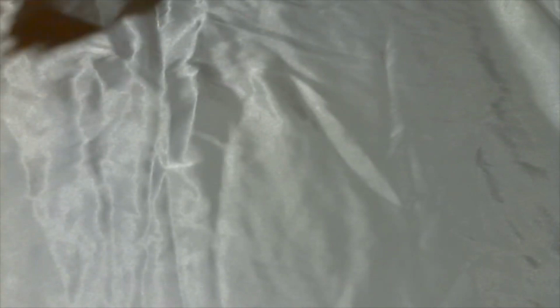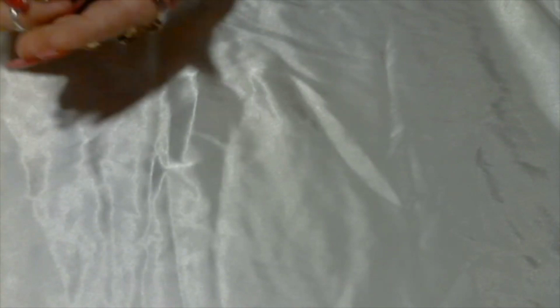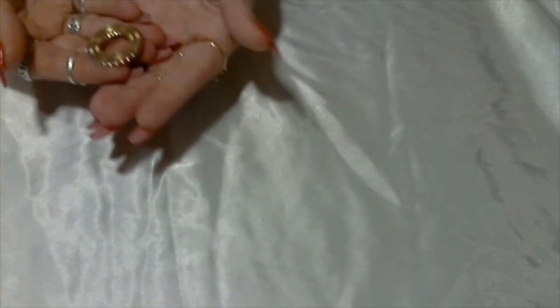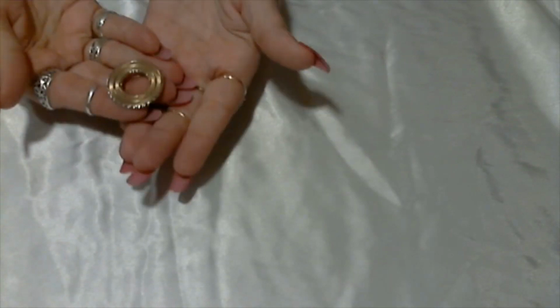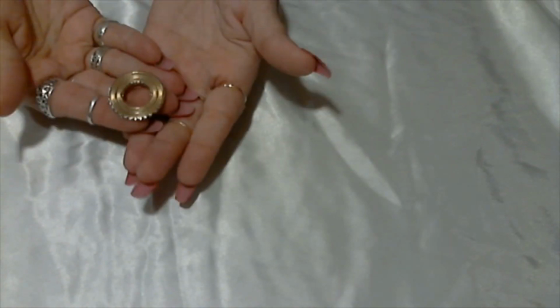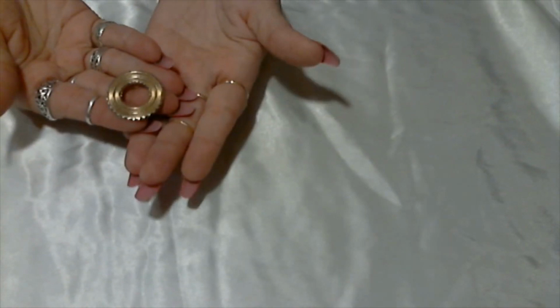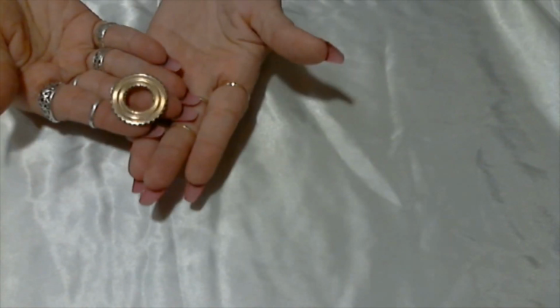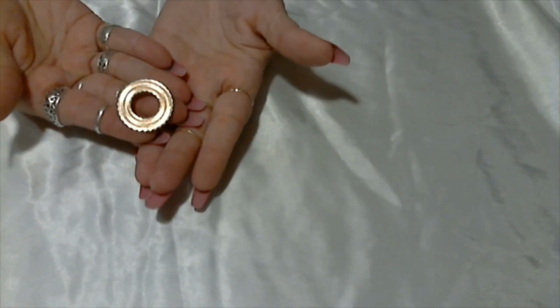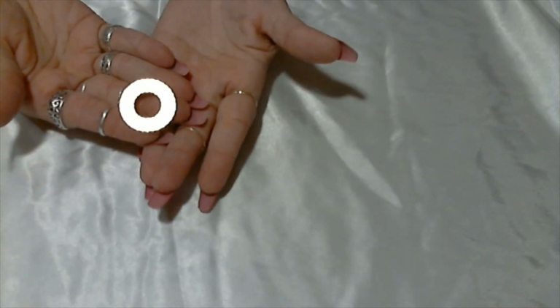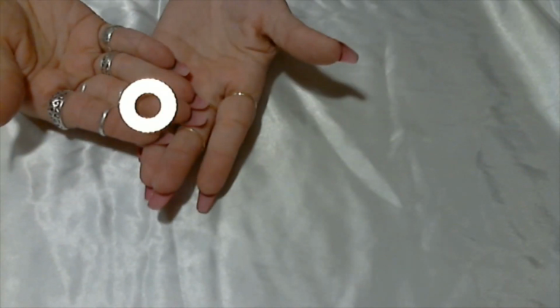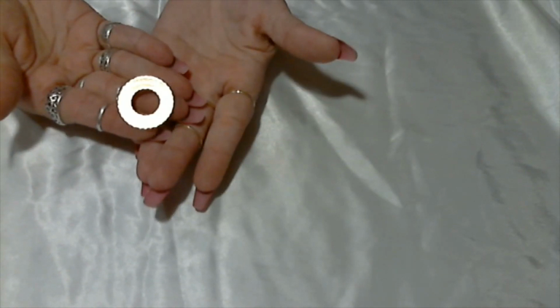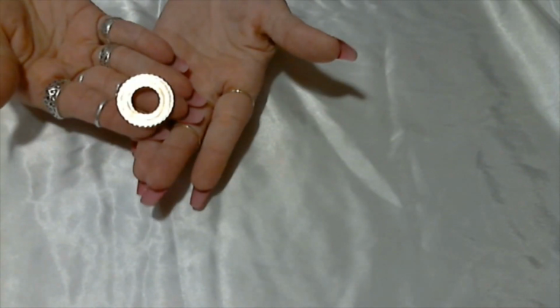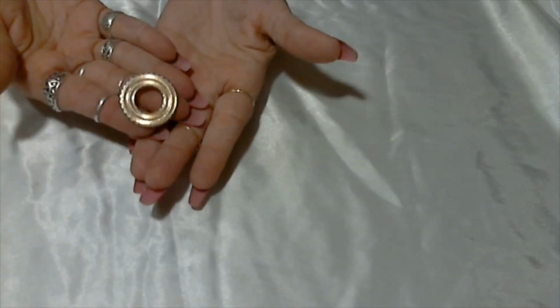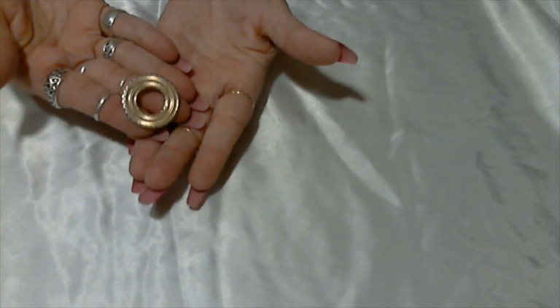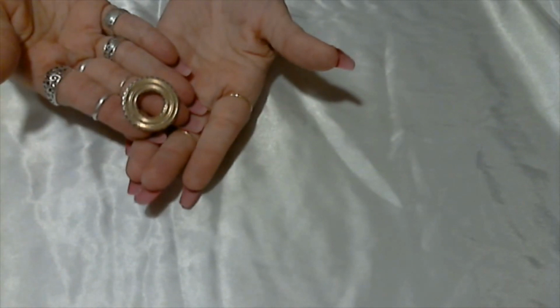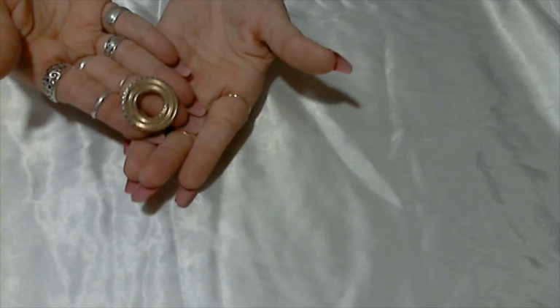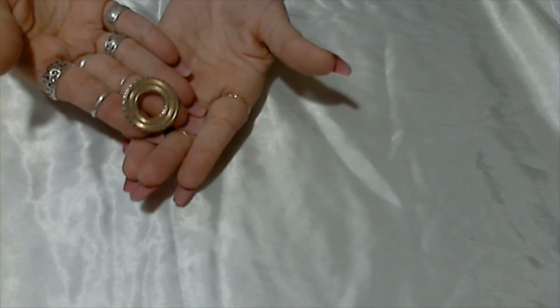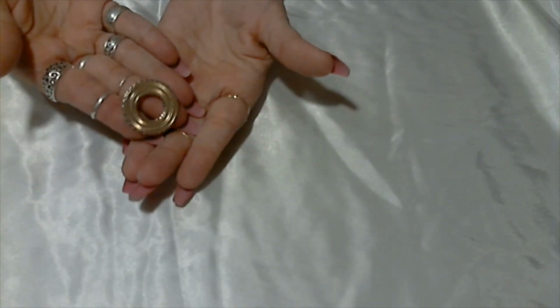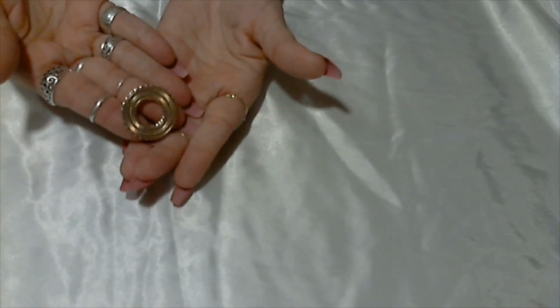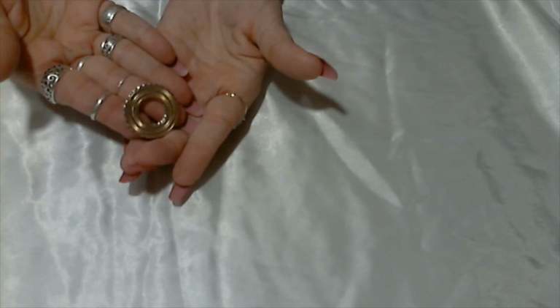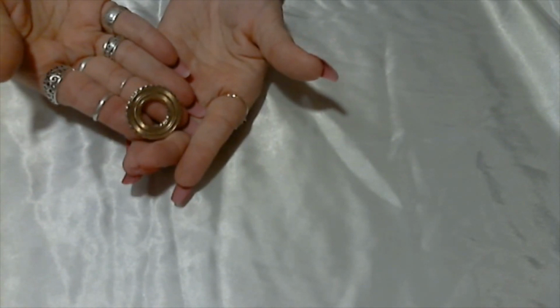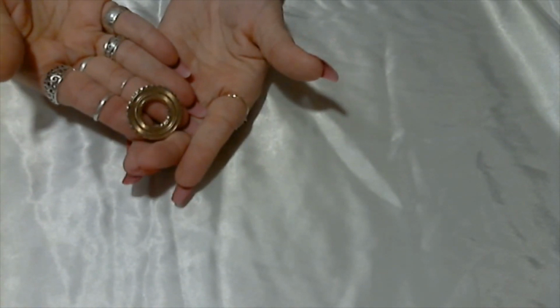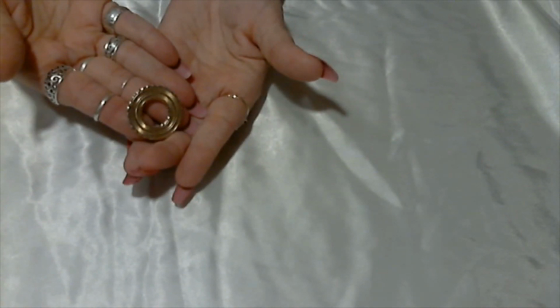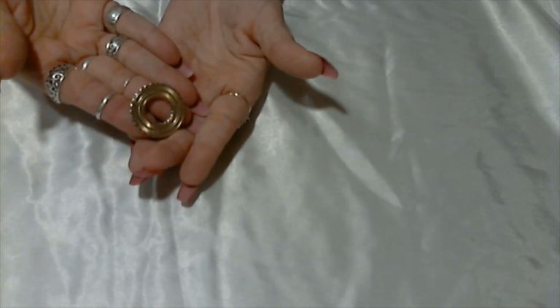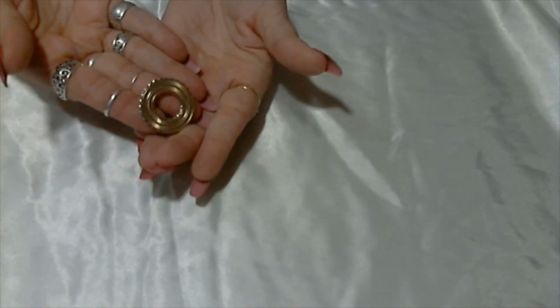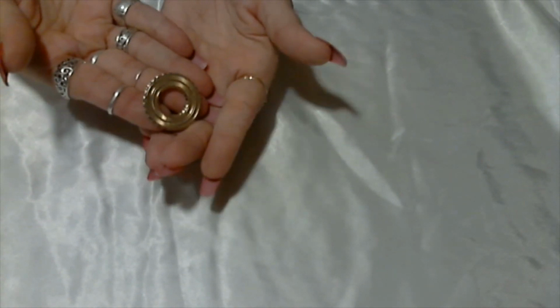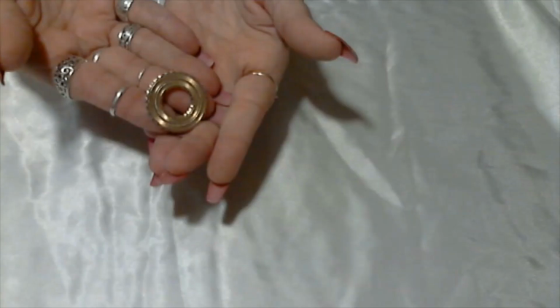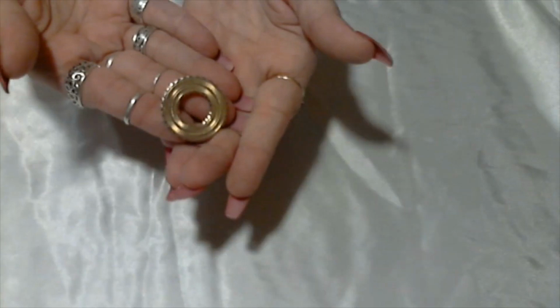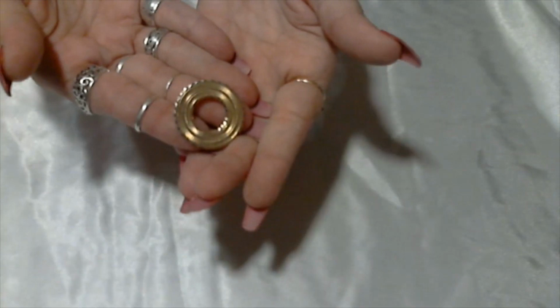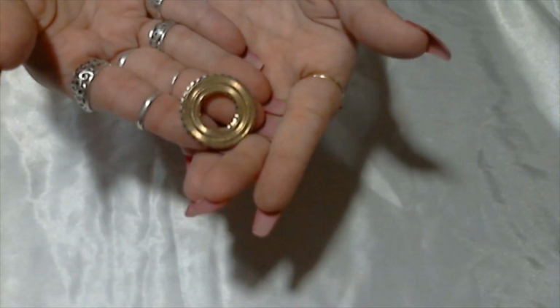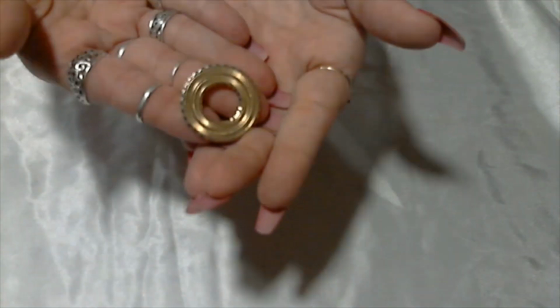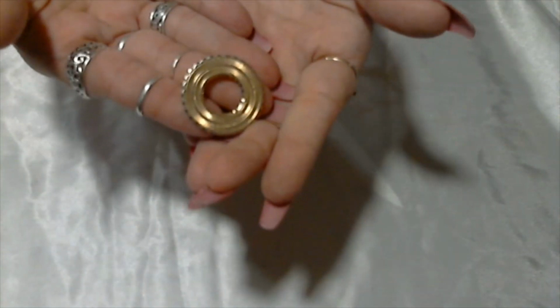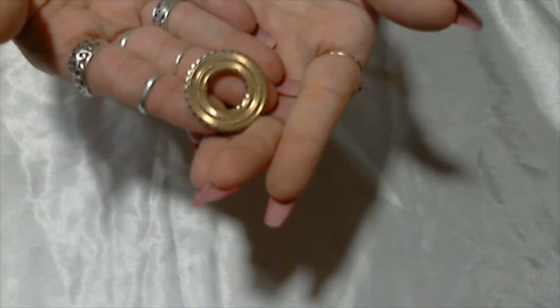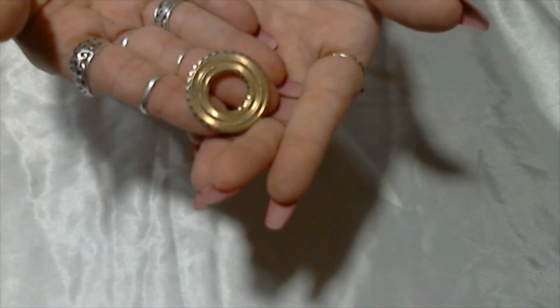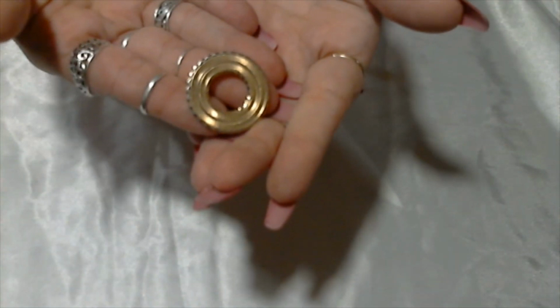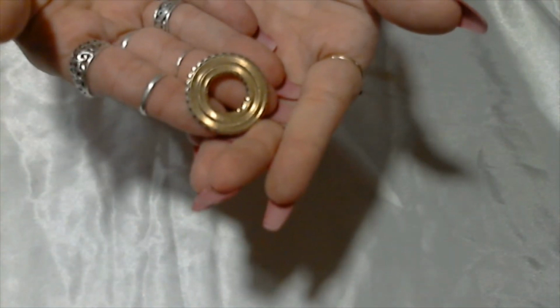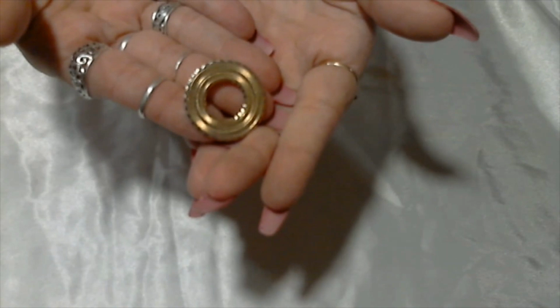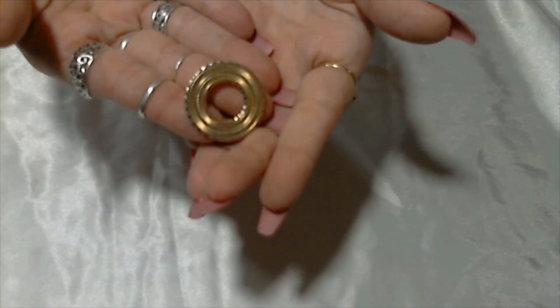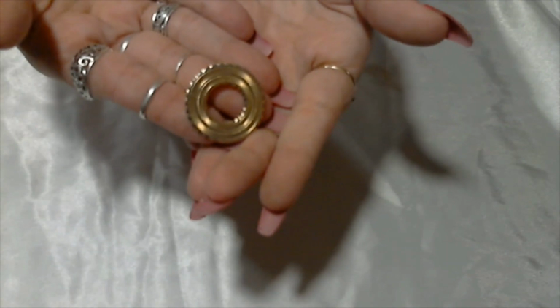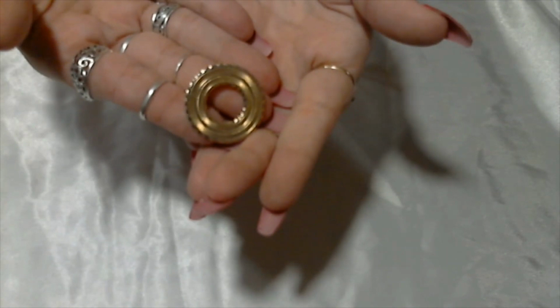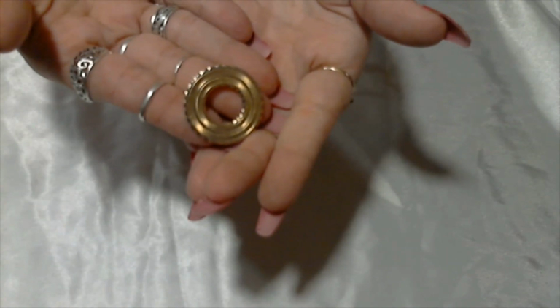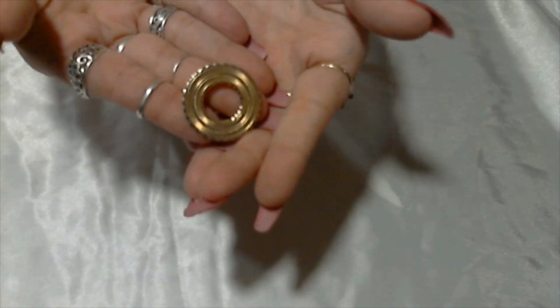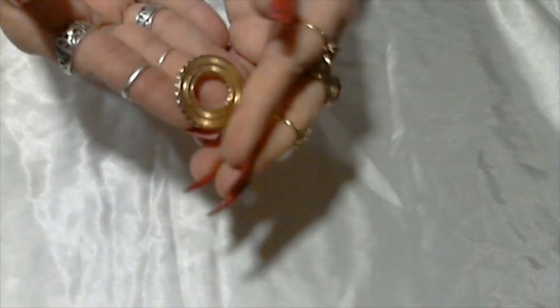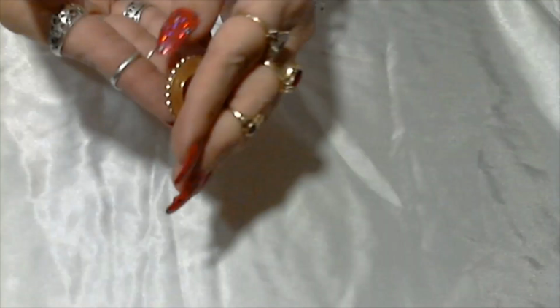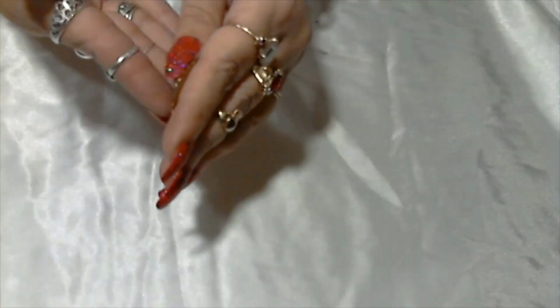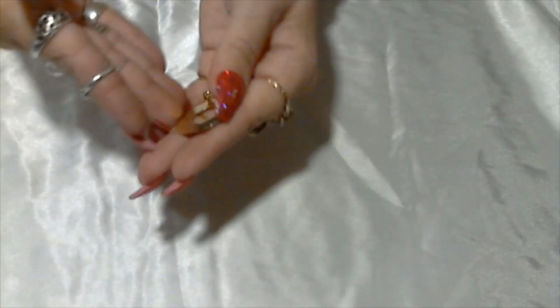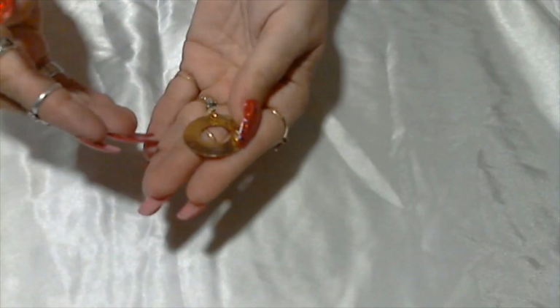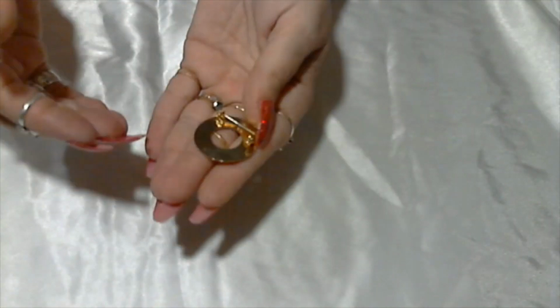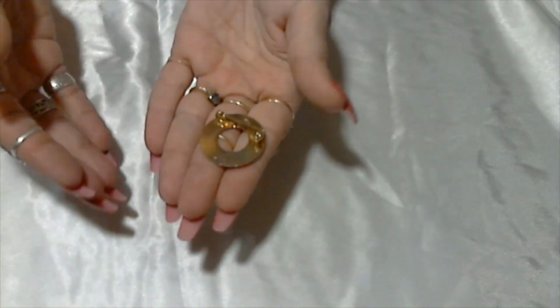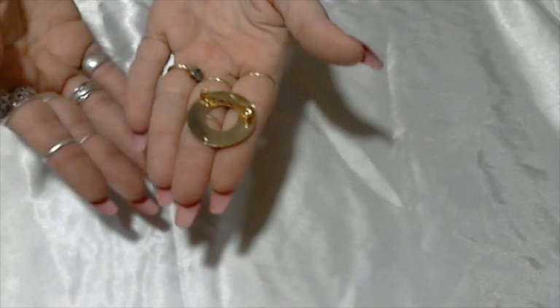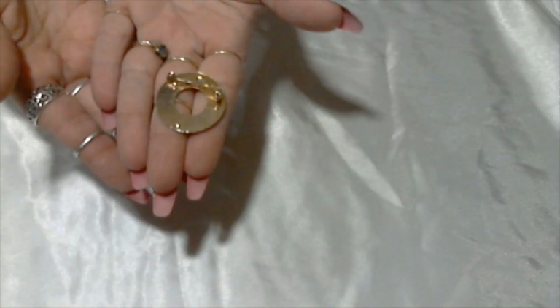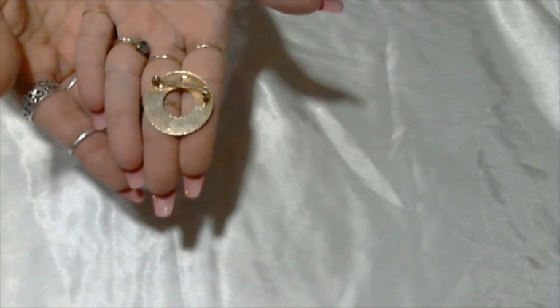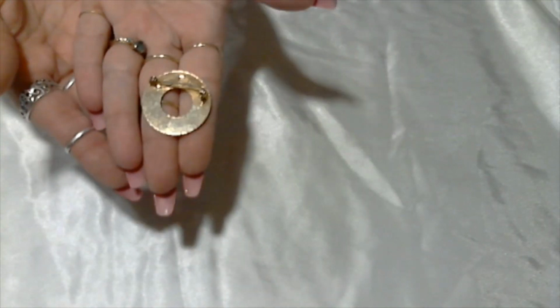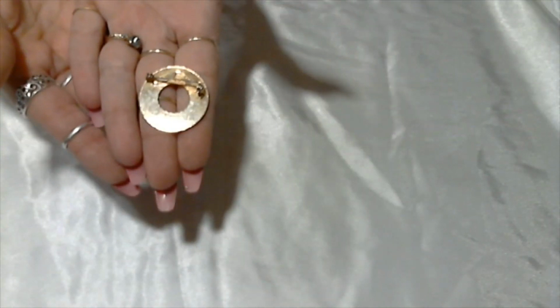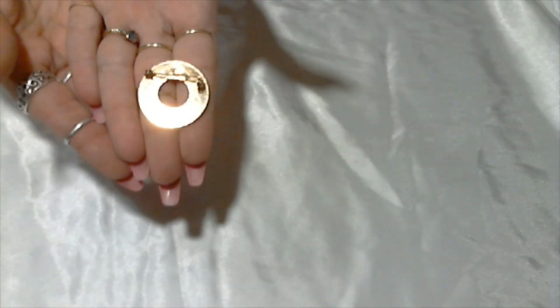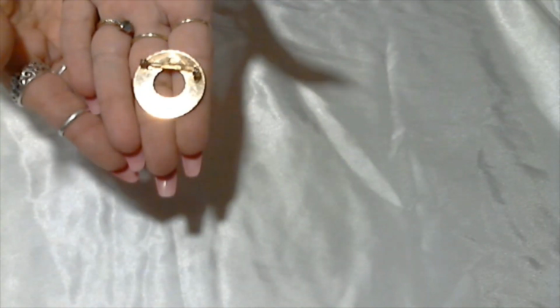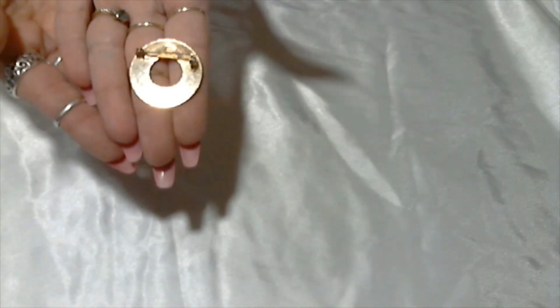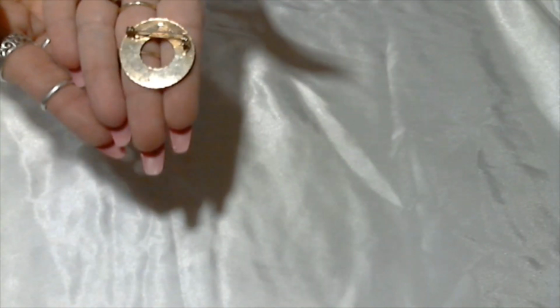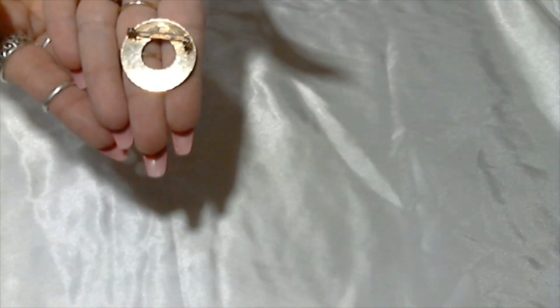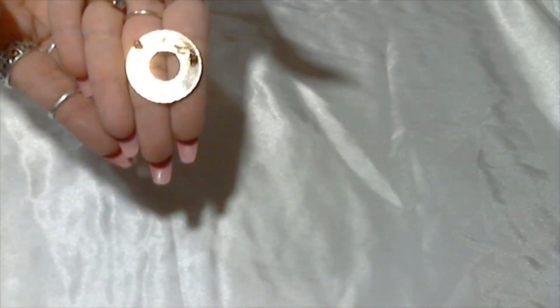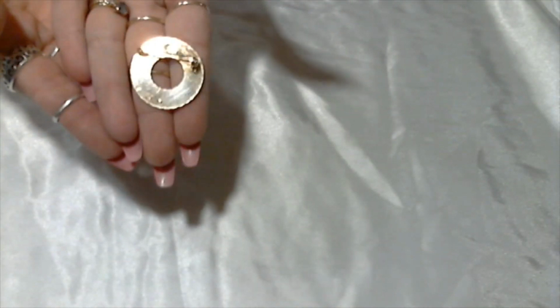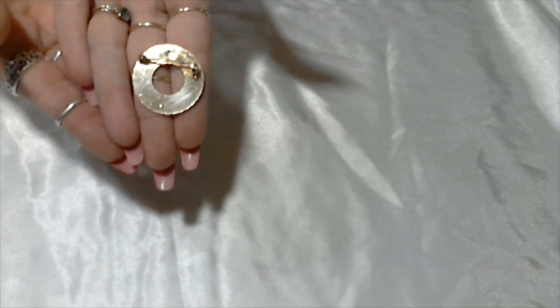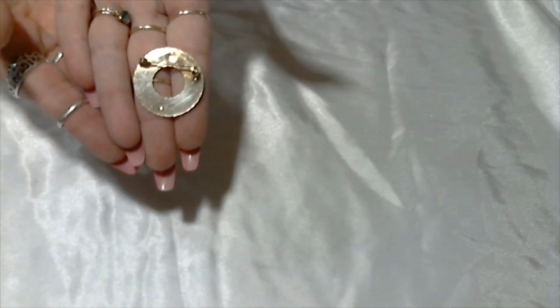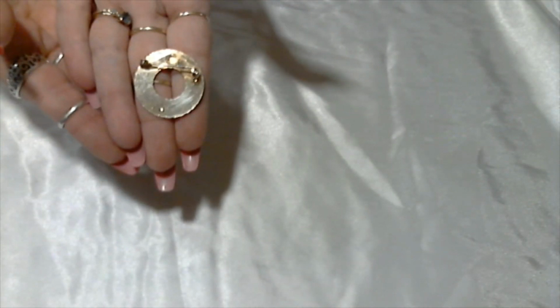Here is a gold tone circle brooch — unsigned.